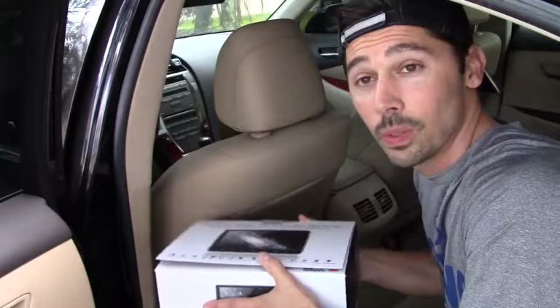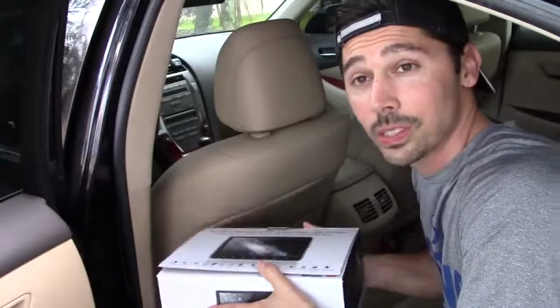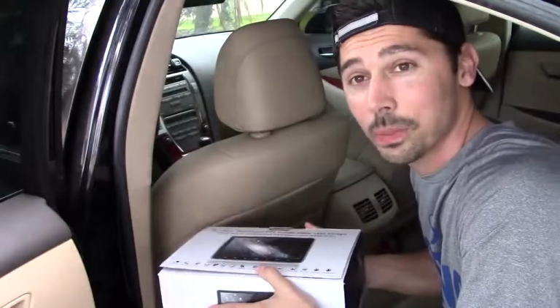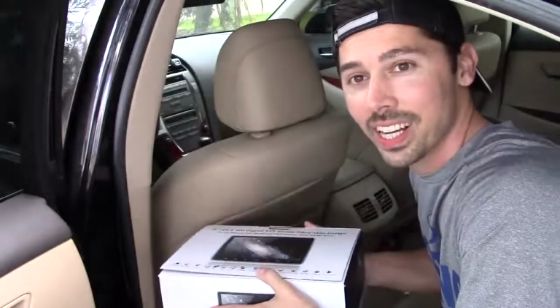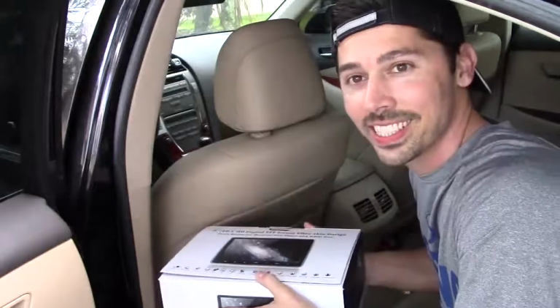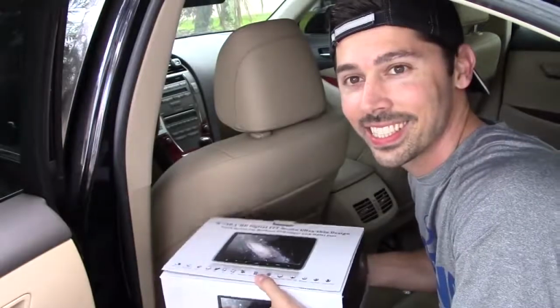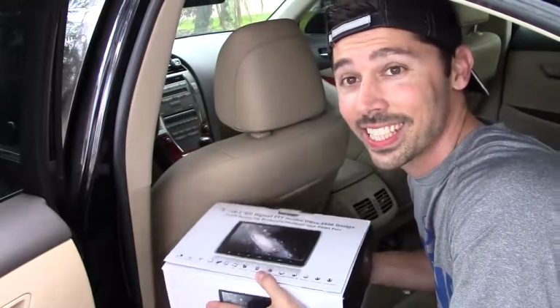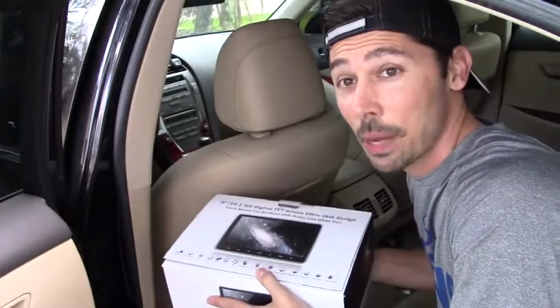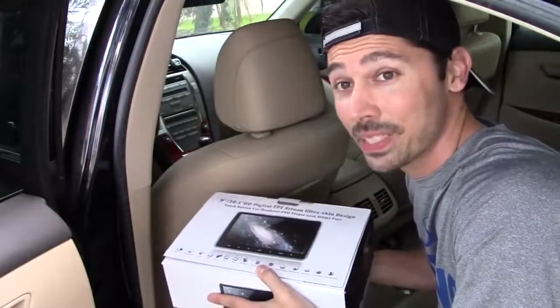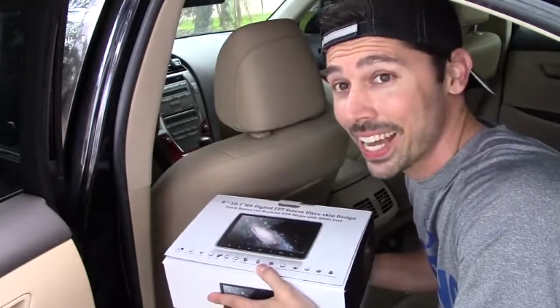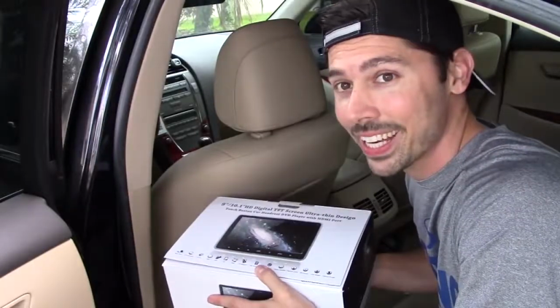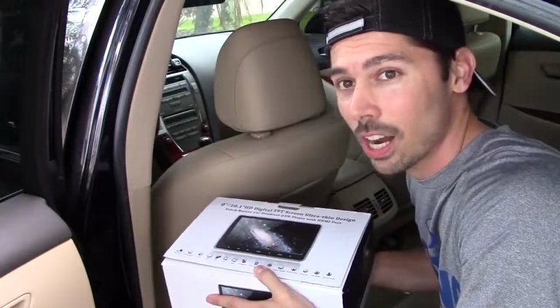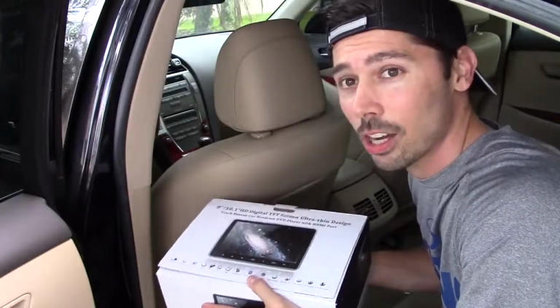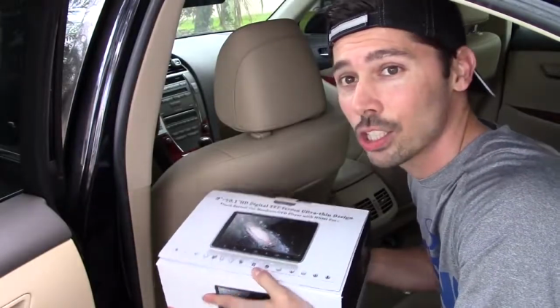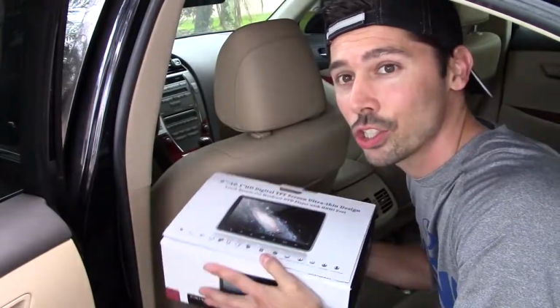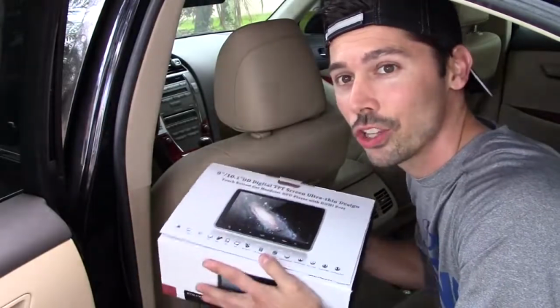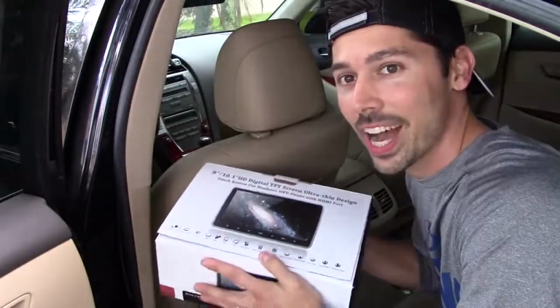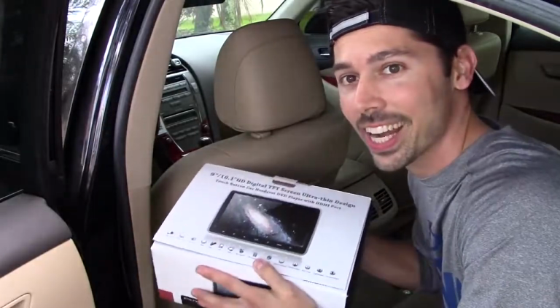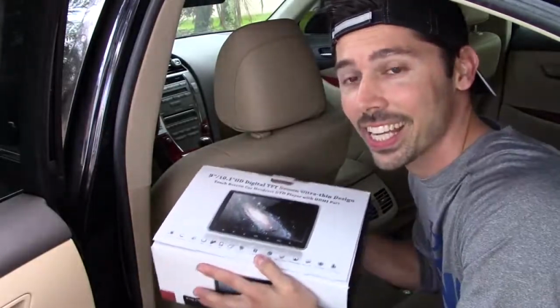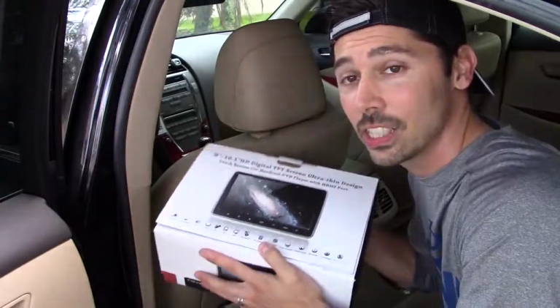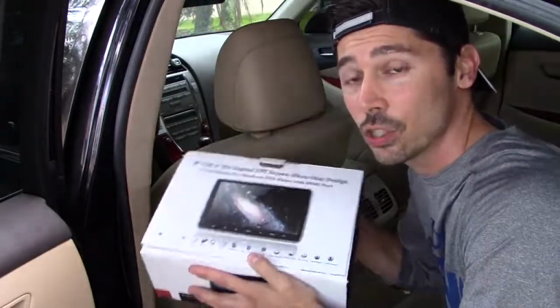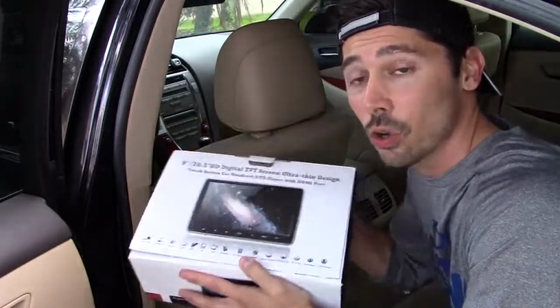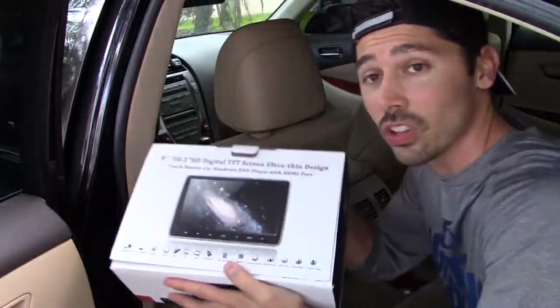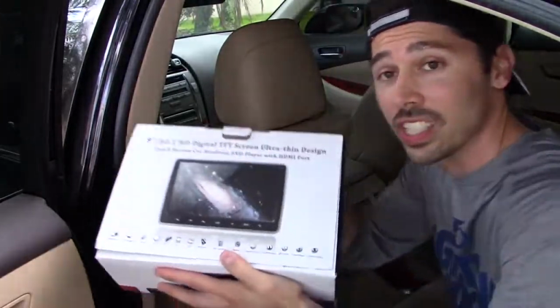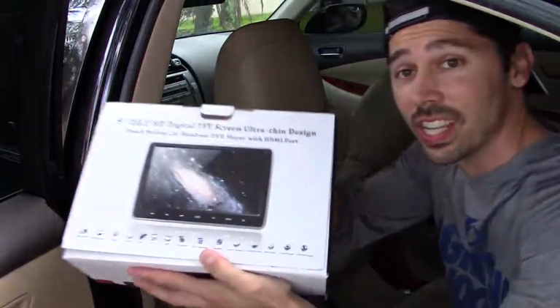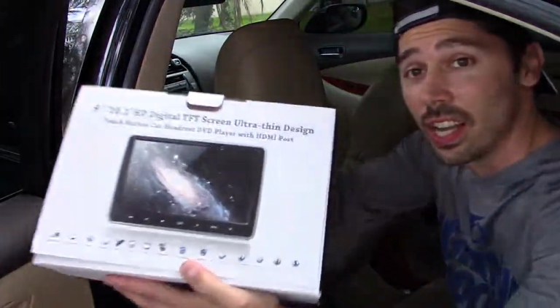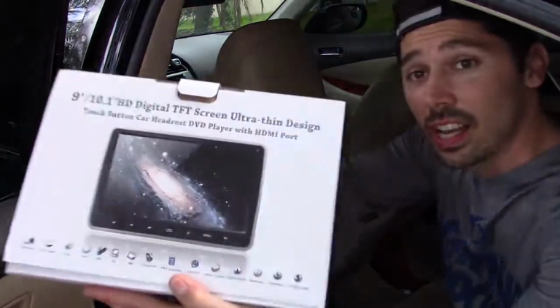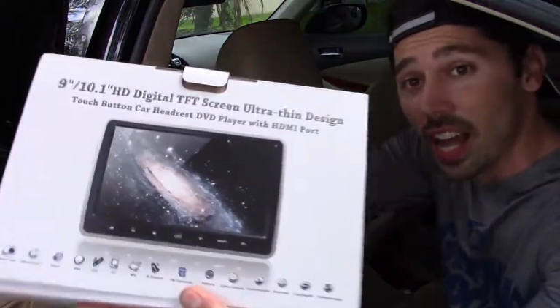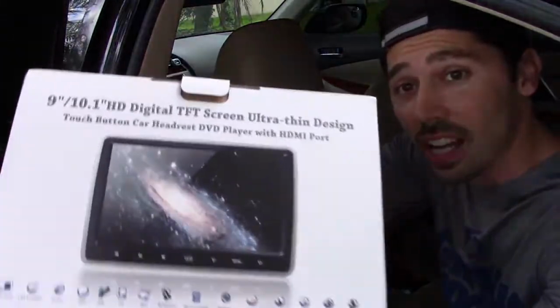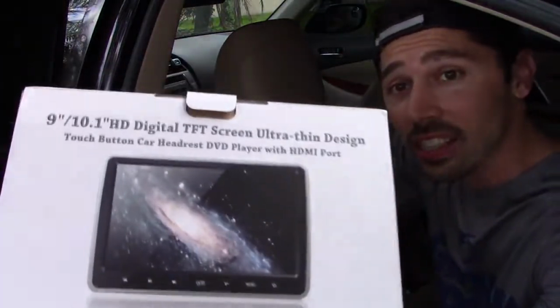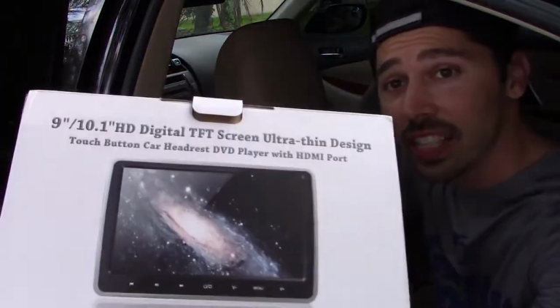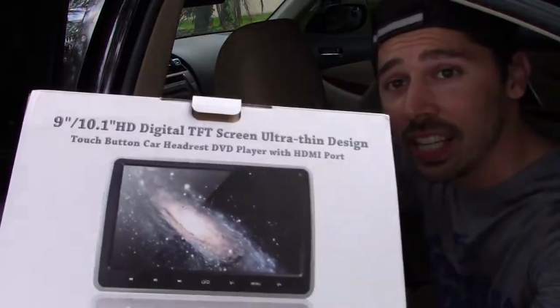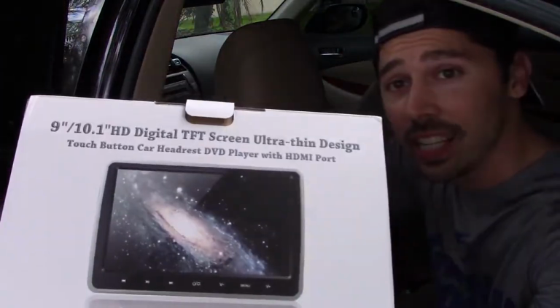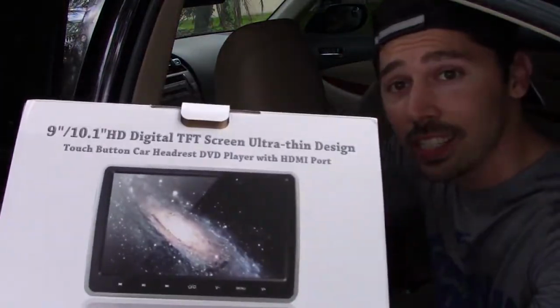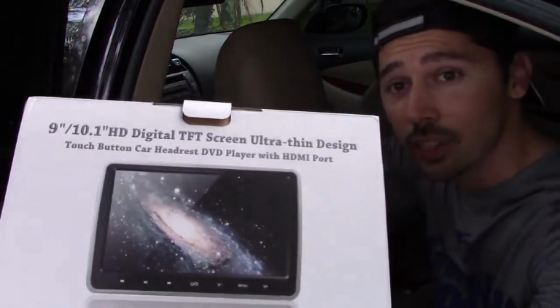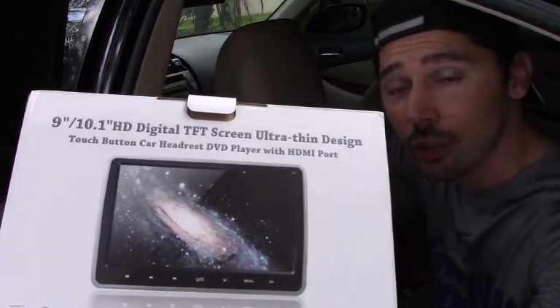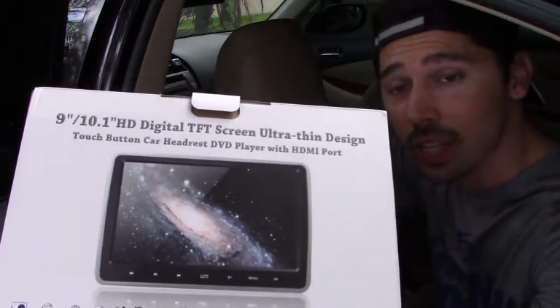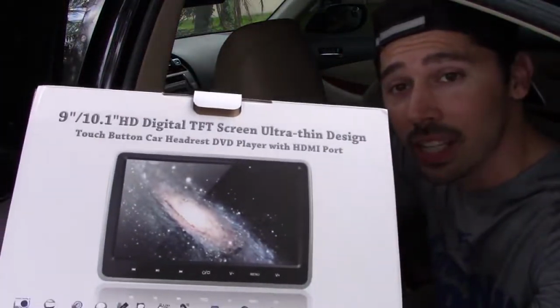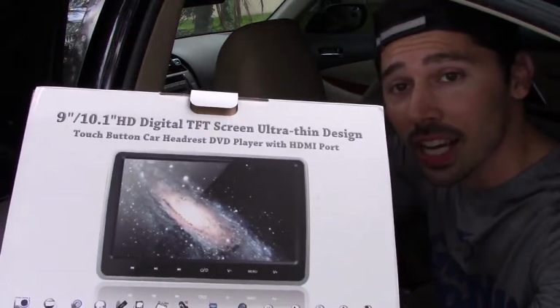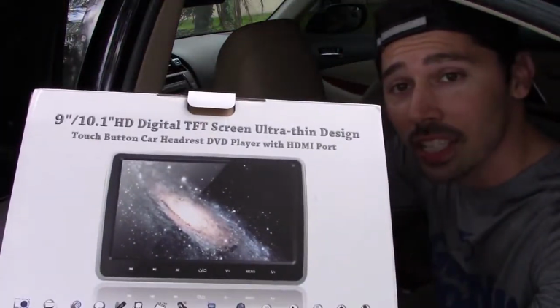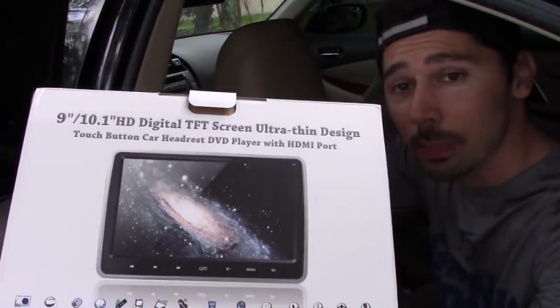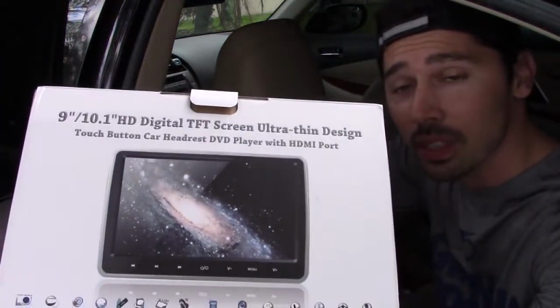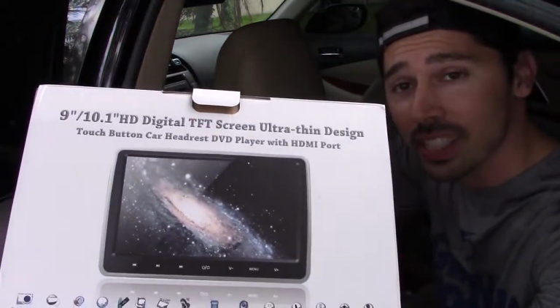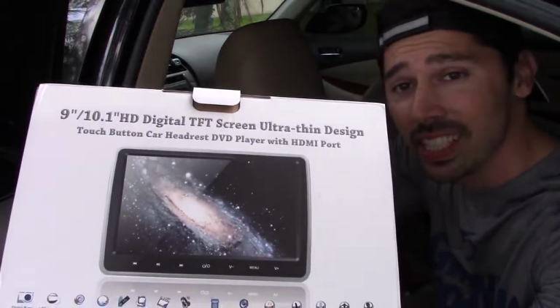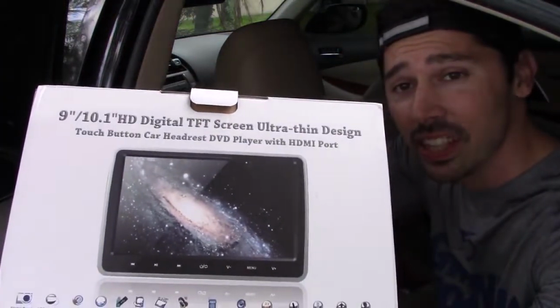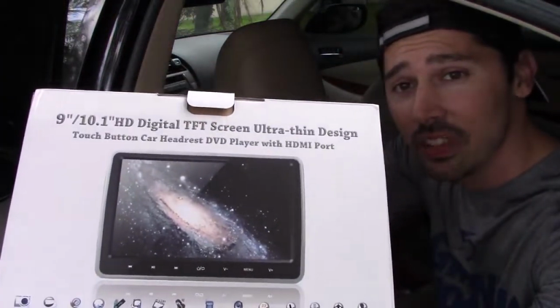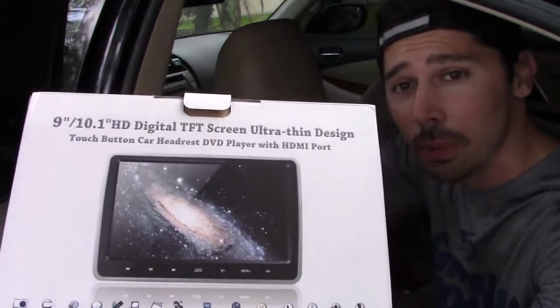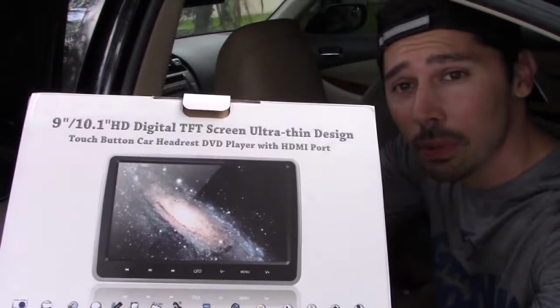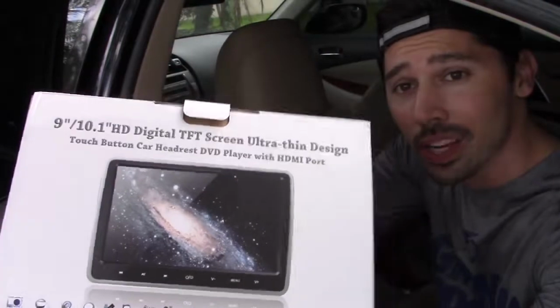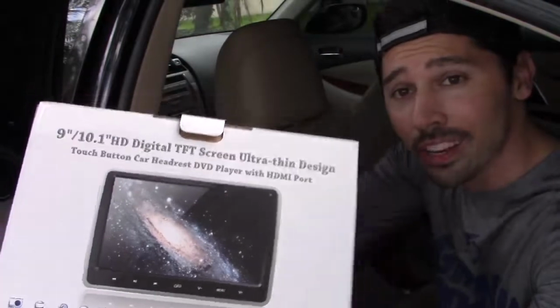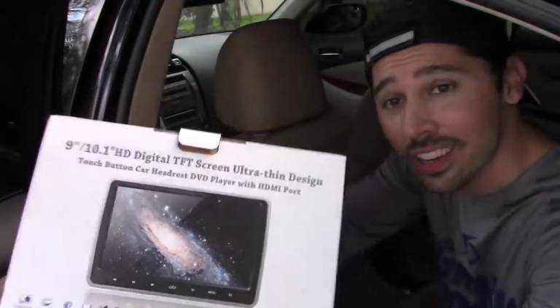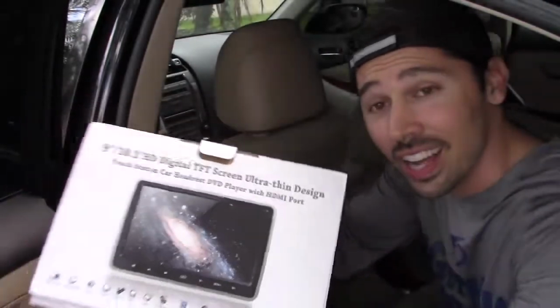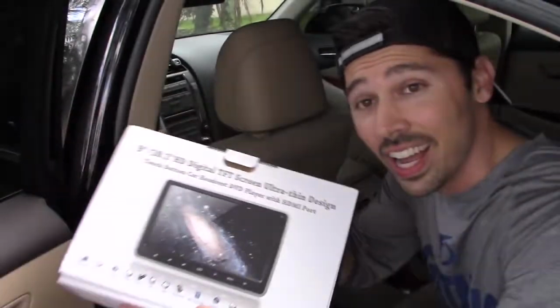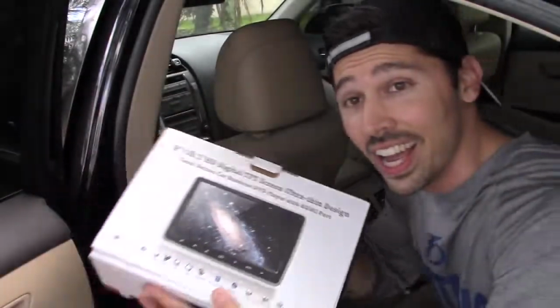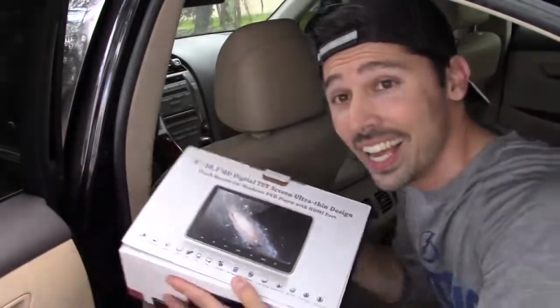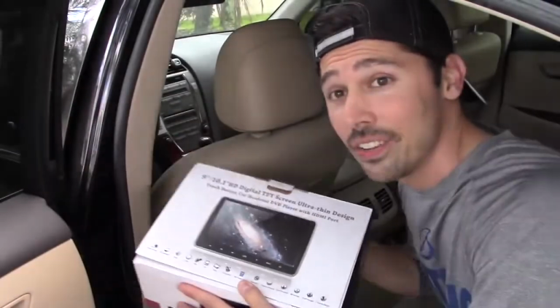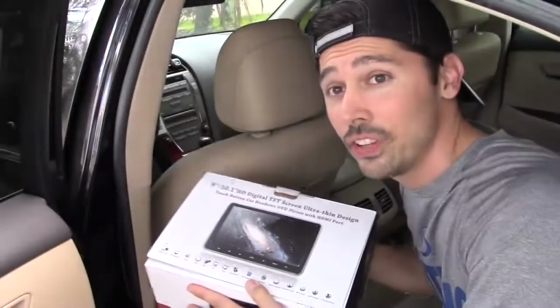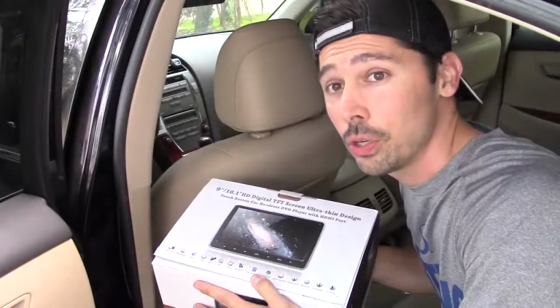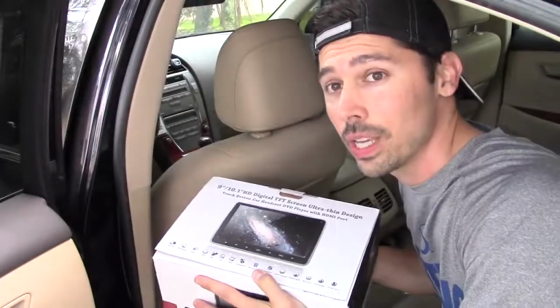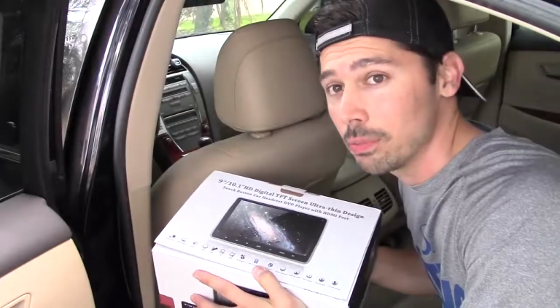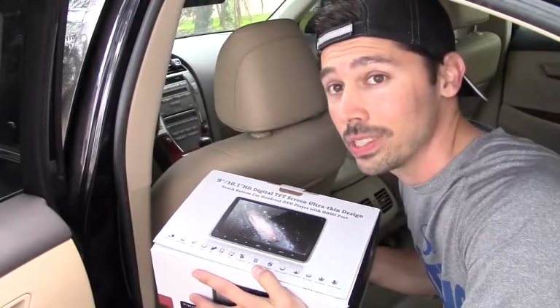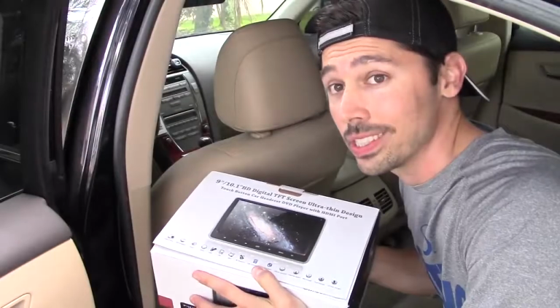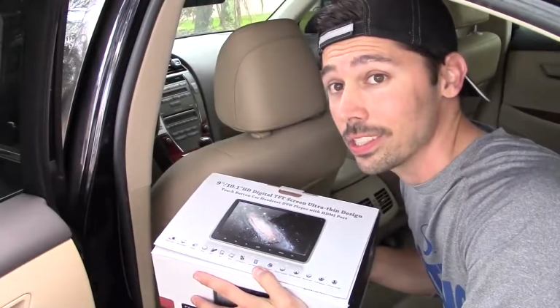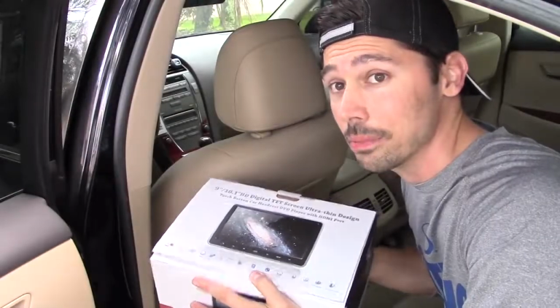What's up guys, this is Tampa Tech and I'm going to show you how to install this LCD screen that has a built-in DVD player and video game system.